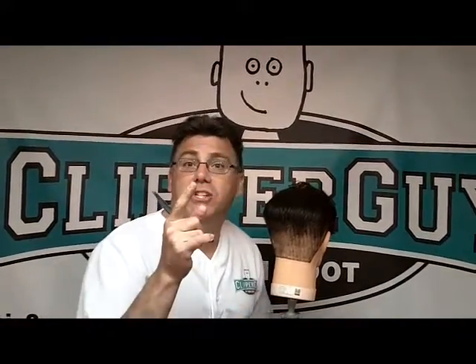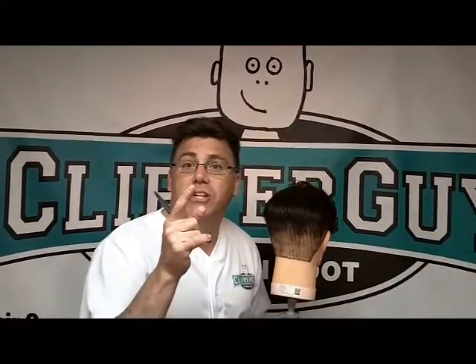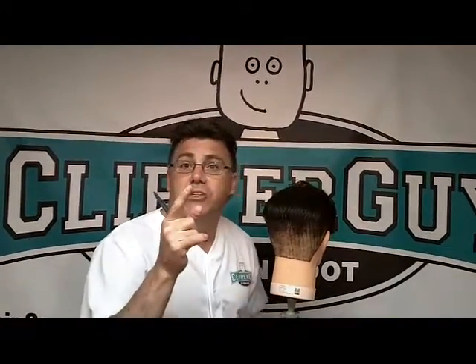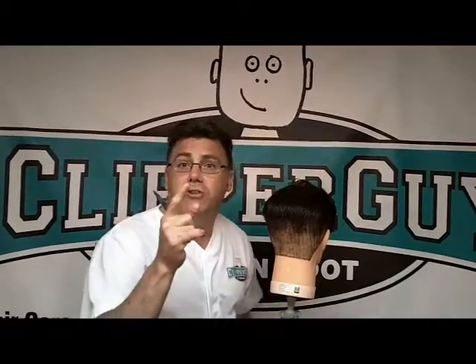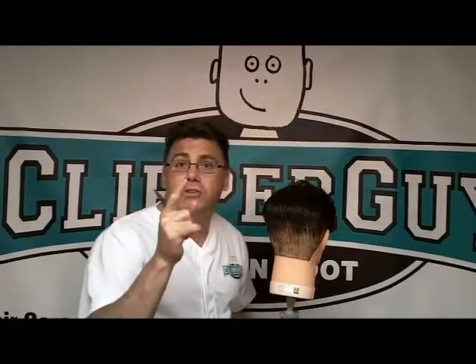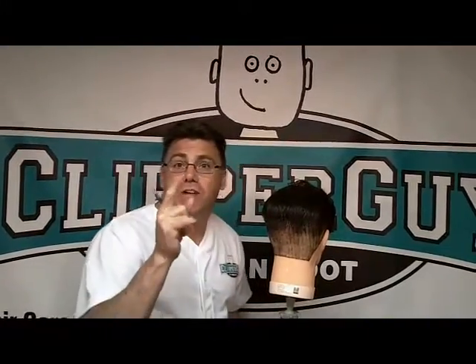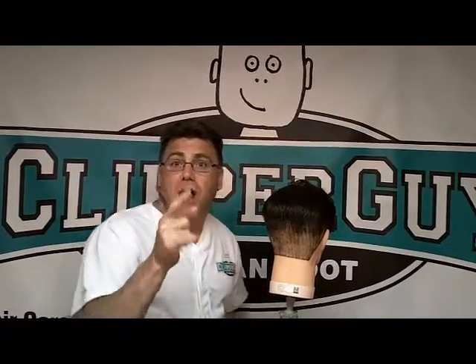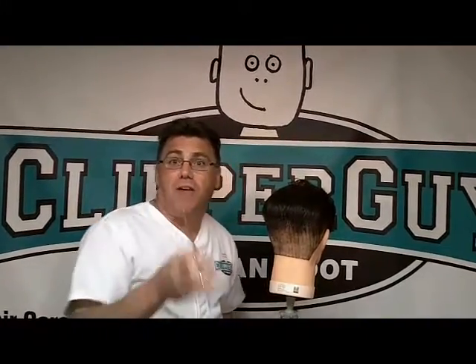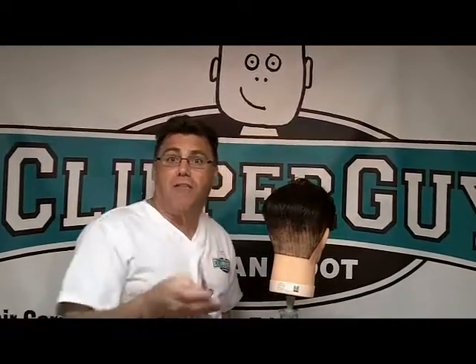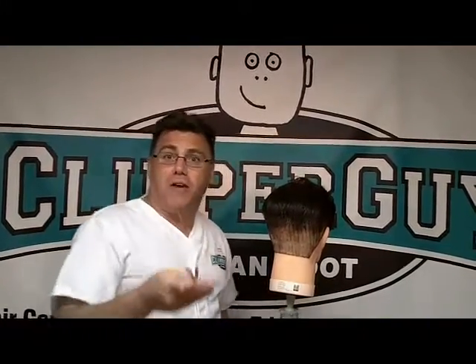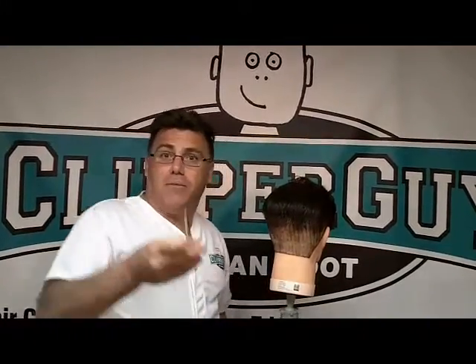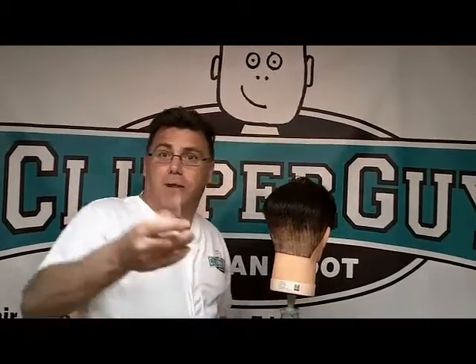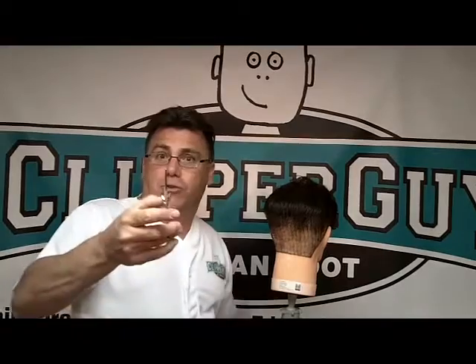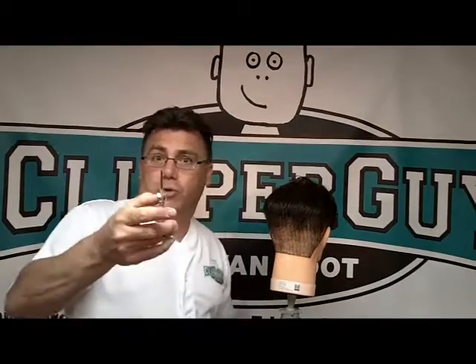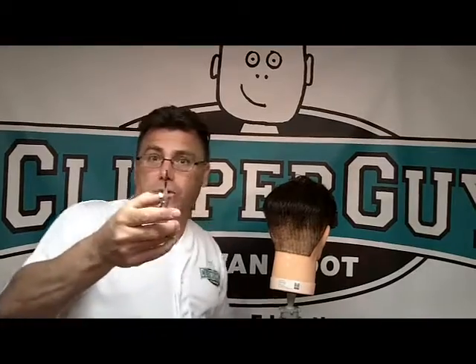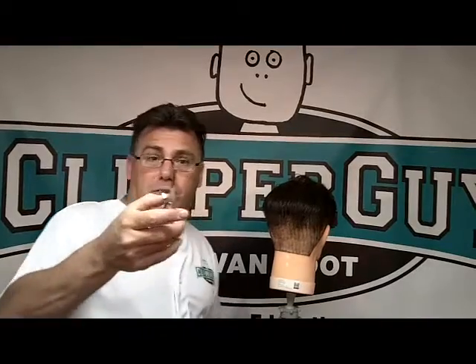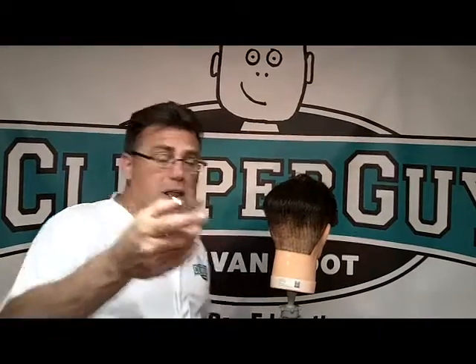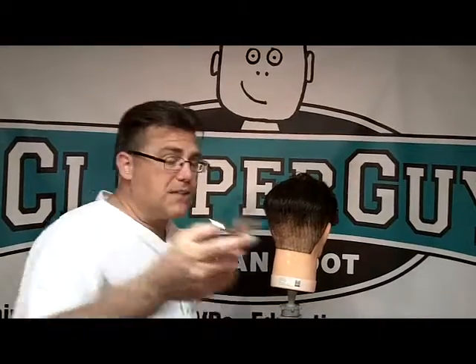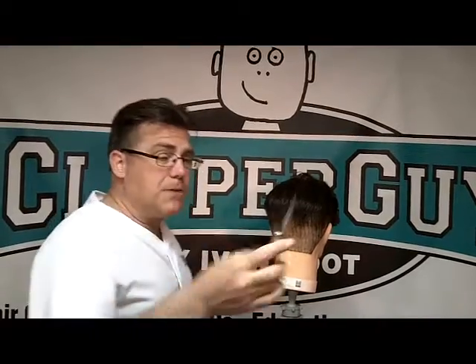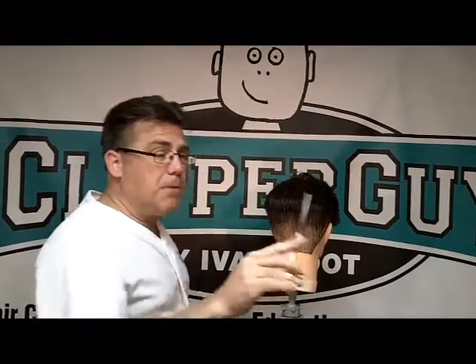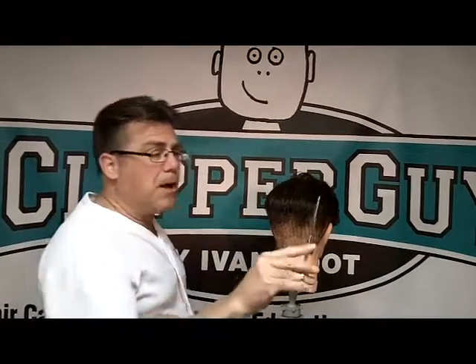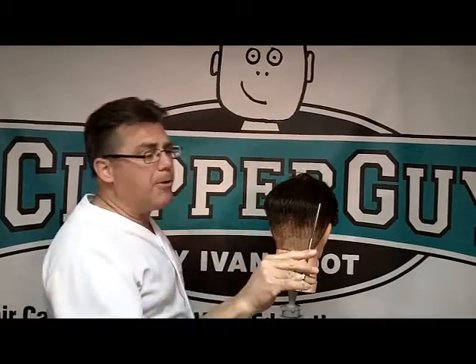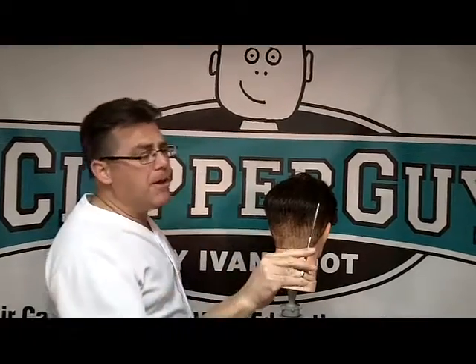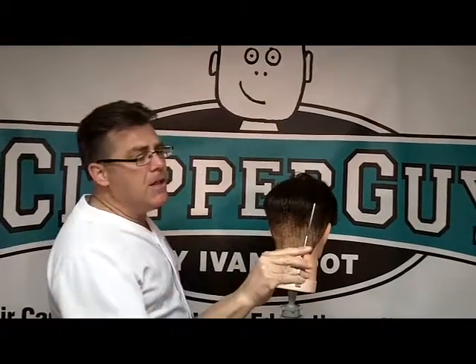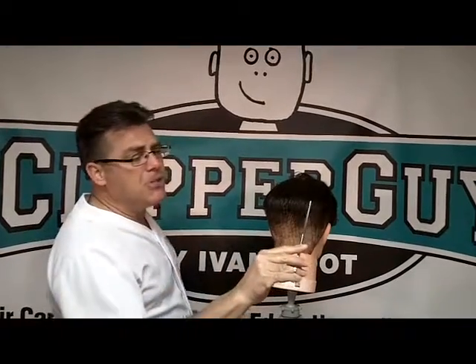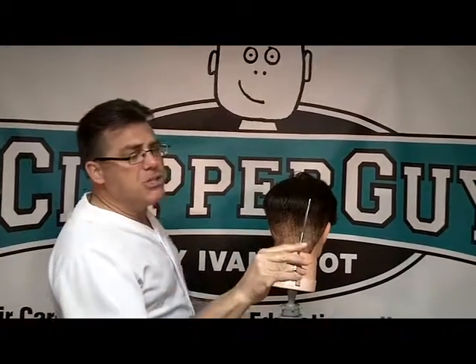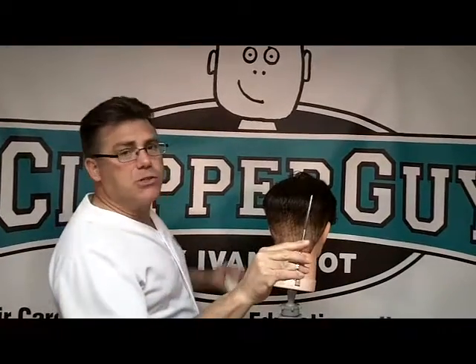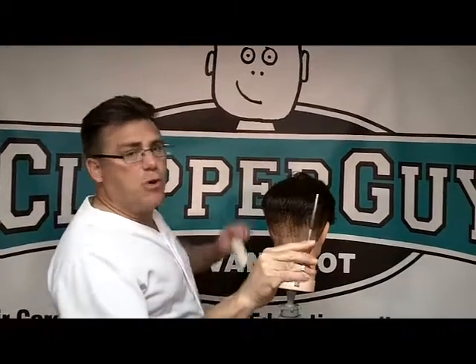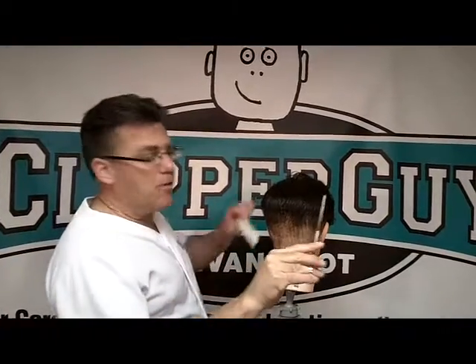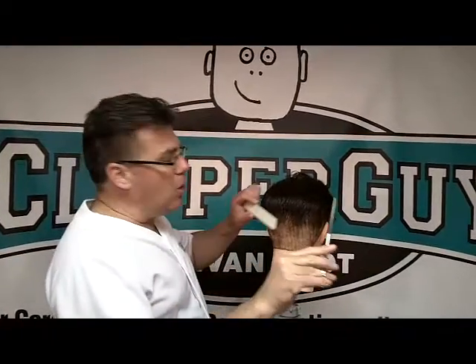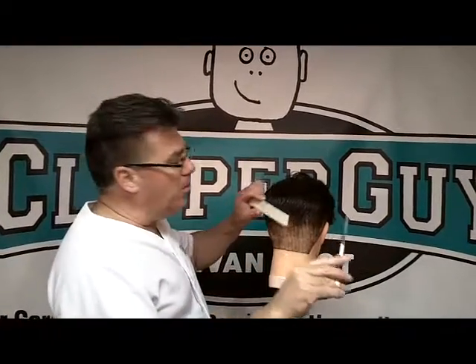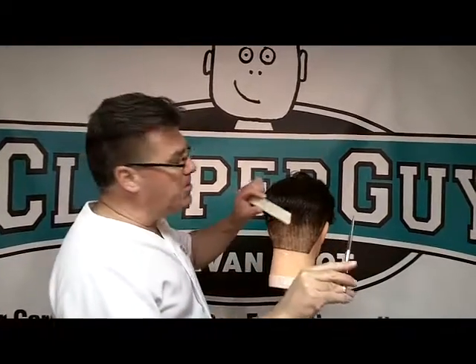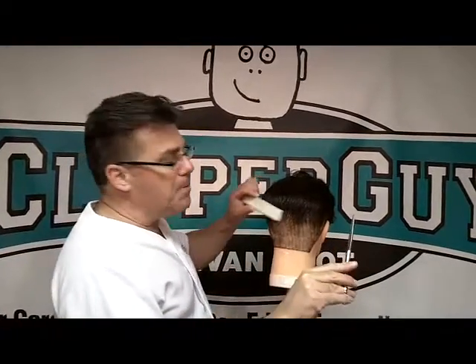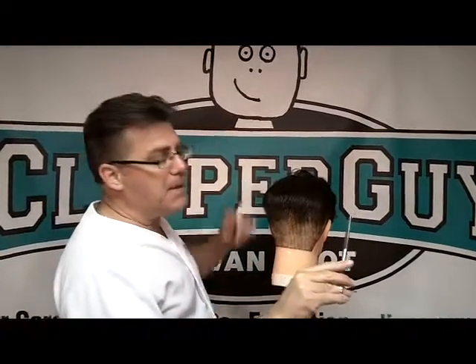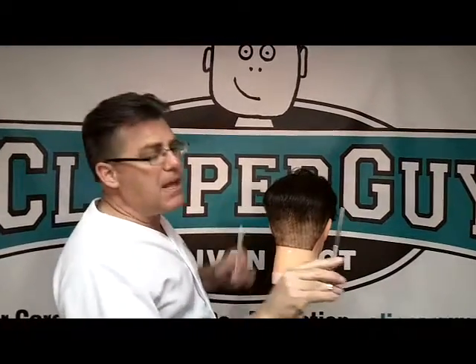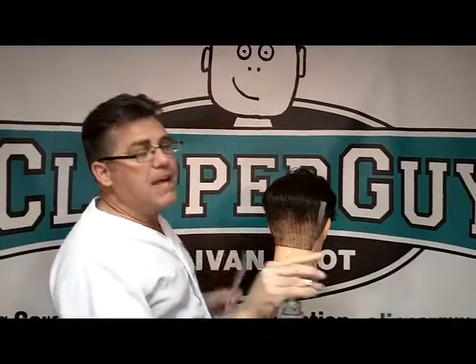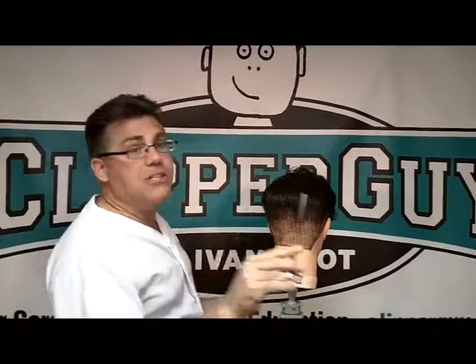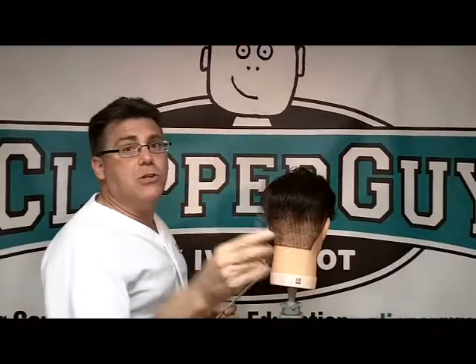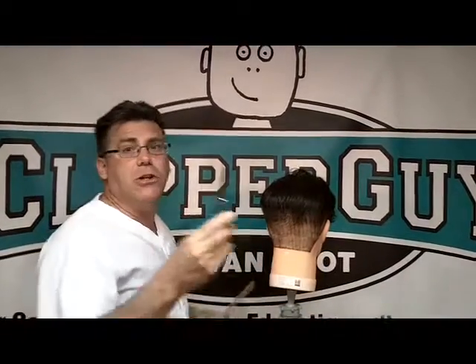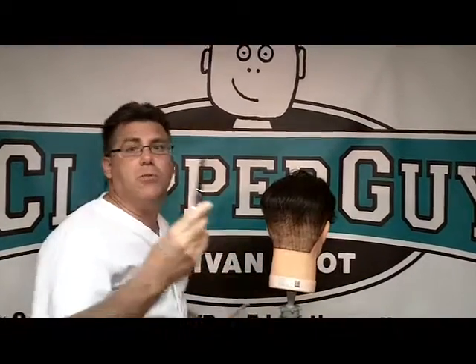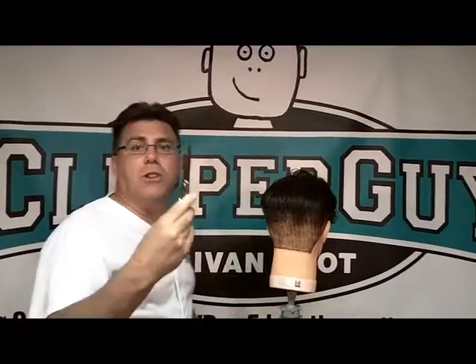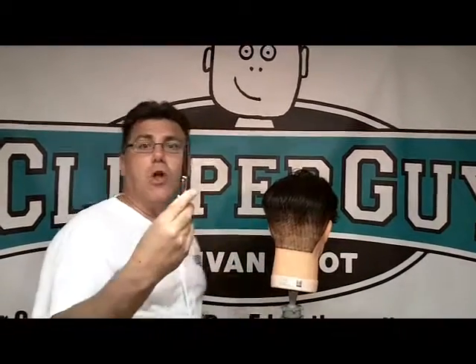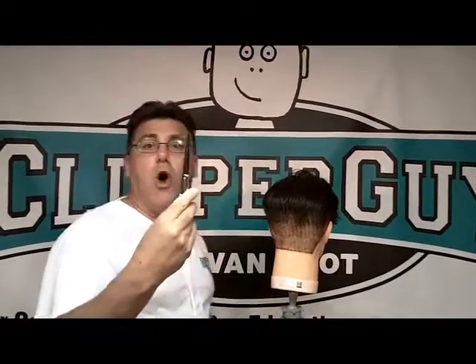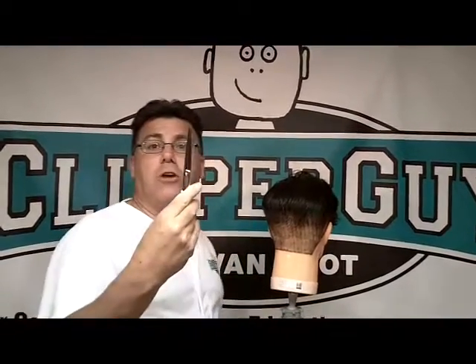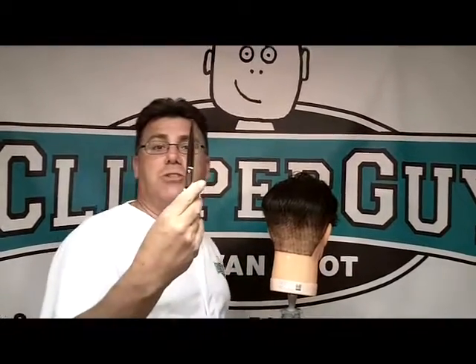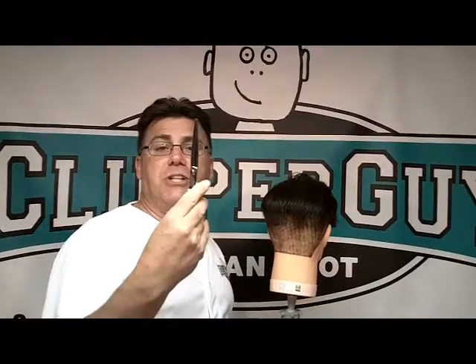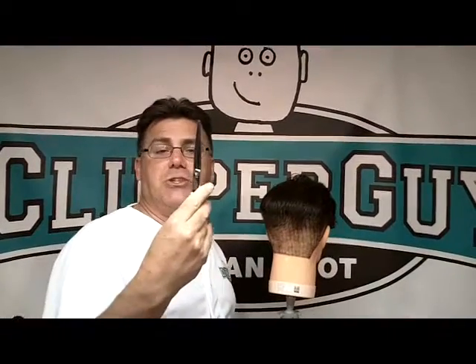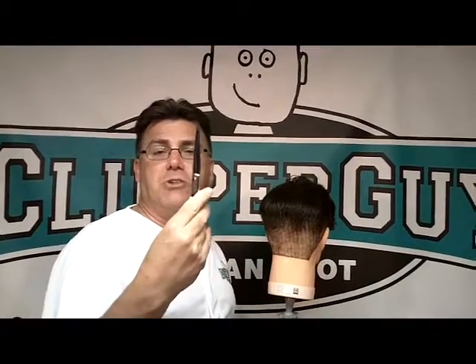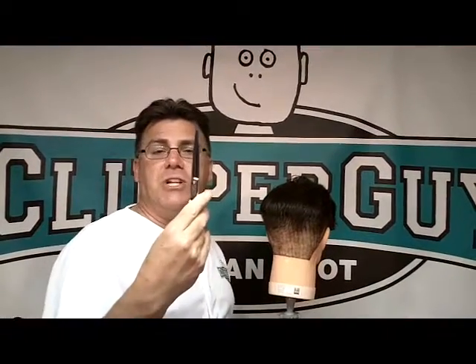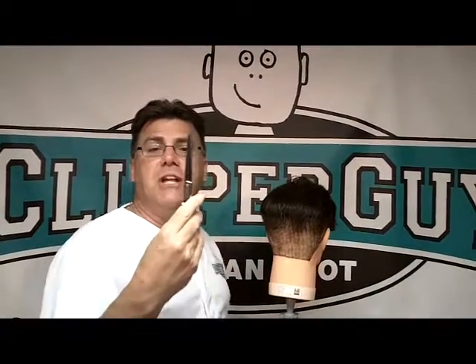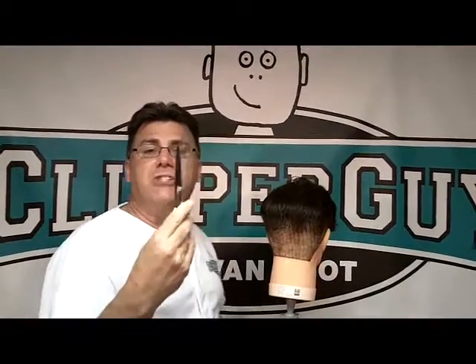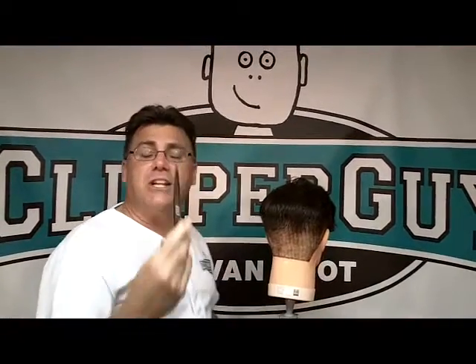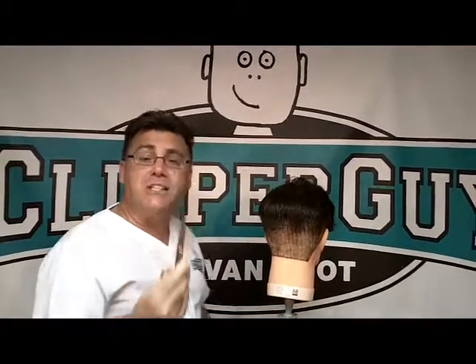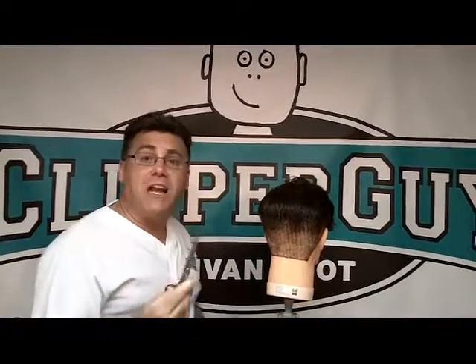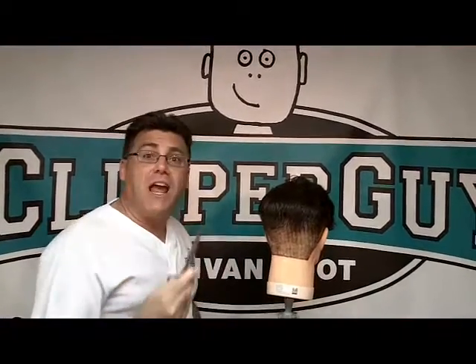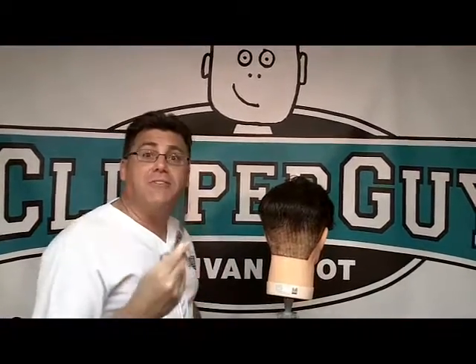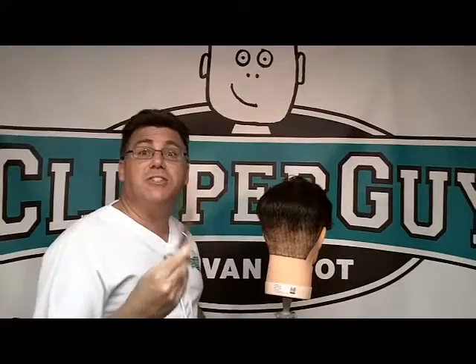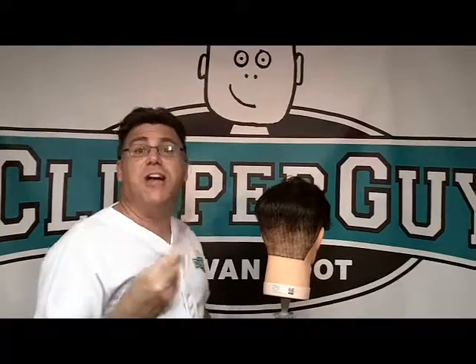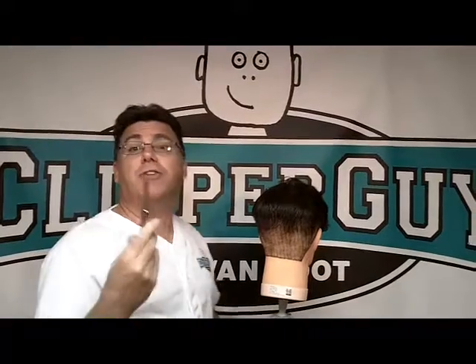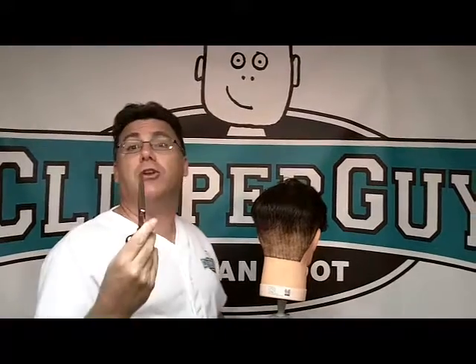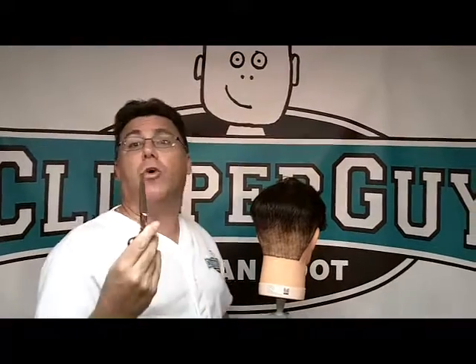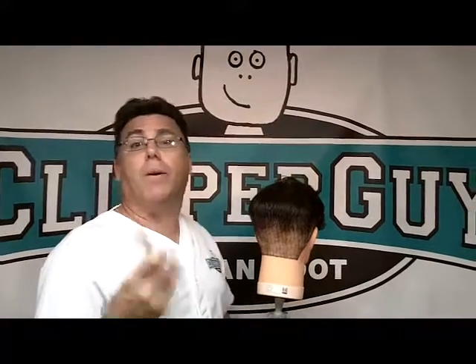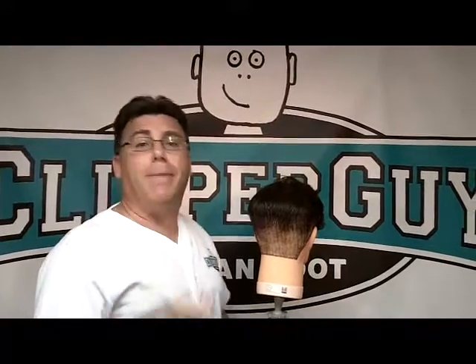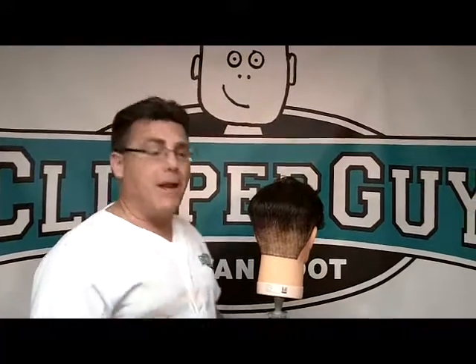Scissors are a fundamental tool of classic barbering. Scissor over comb is typically executed with longer scissors — six and a half, seven or better.